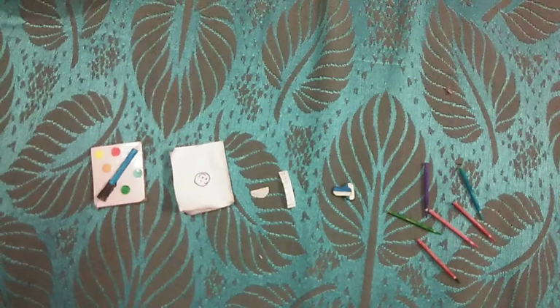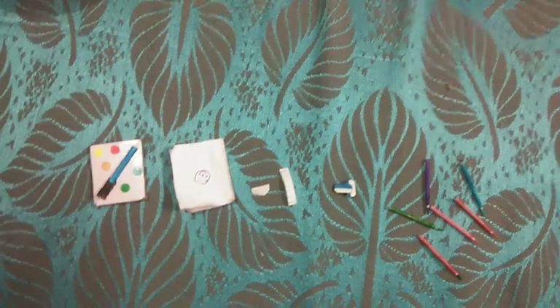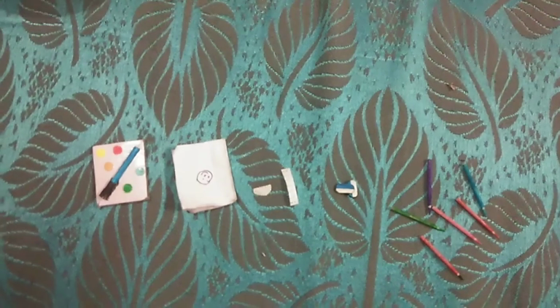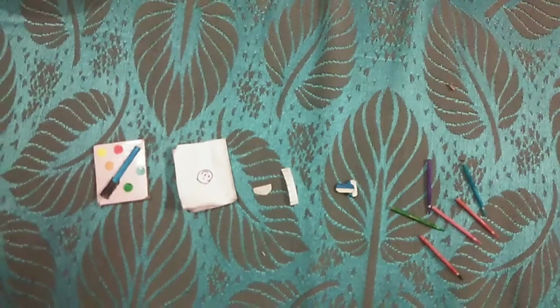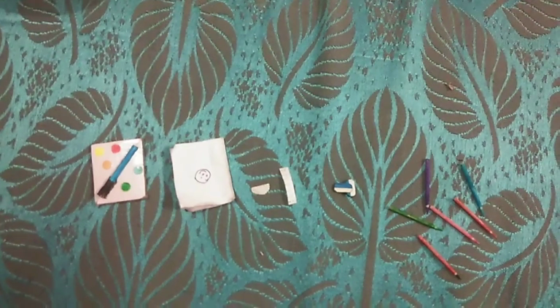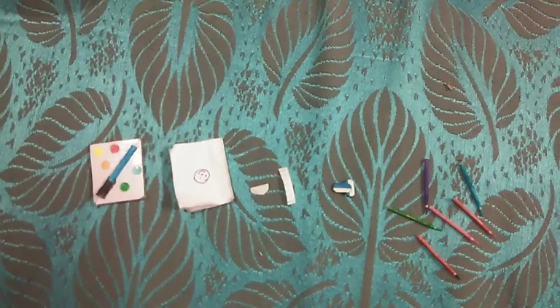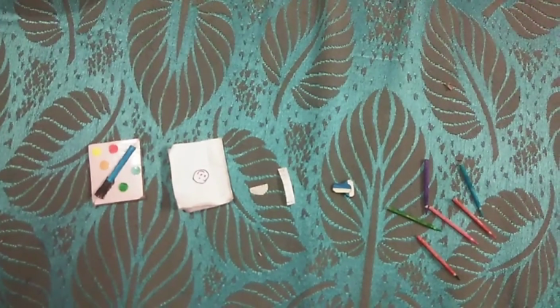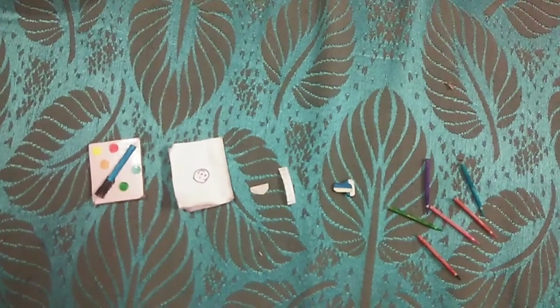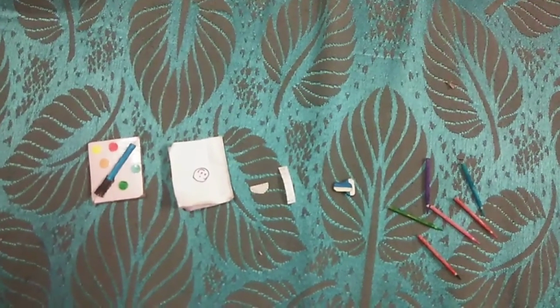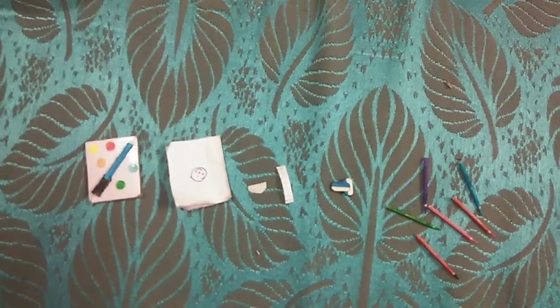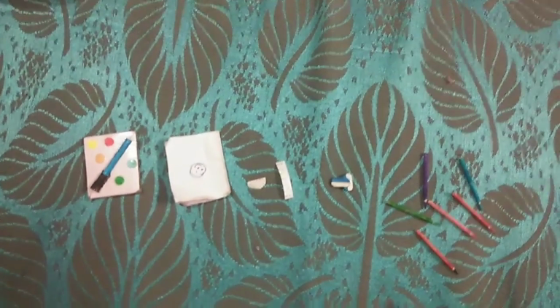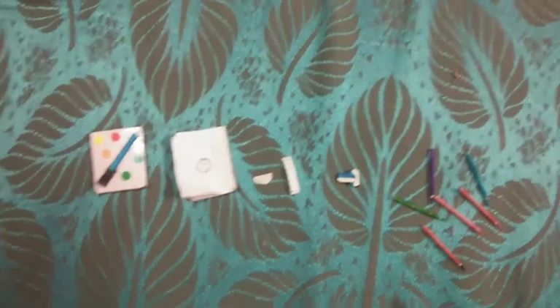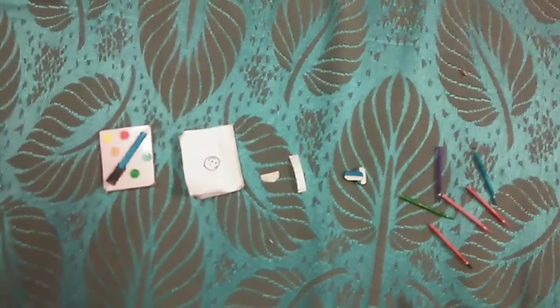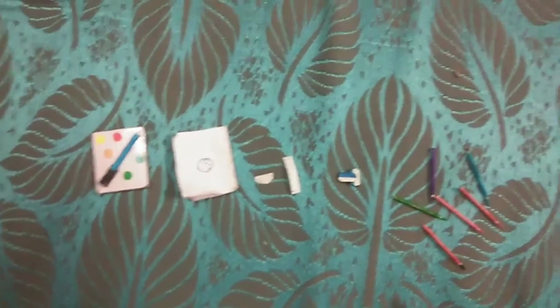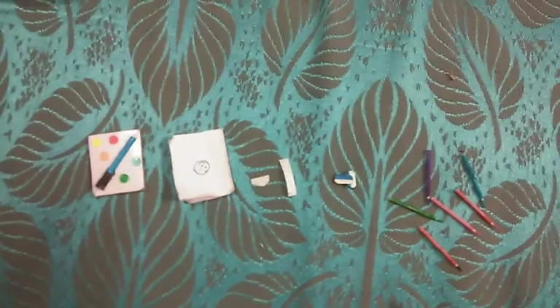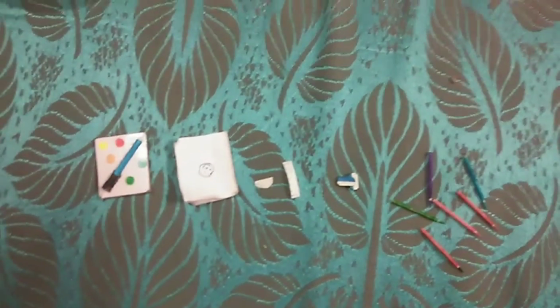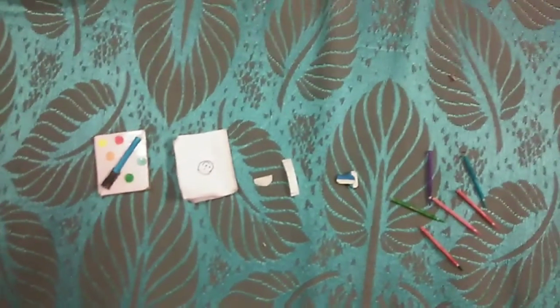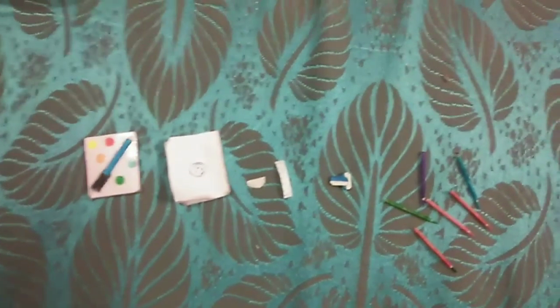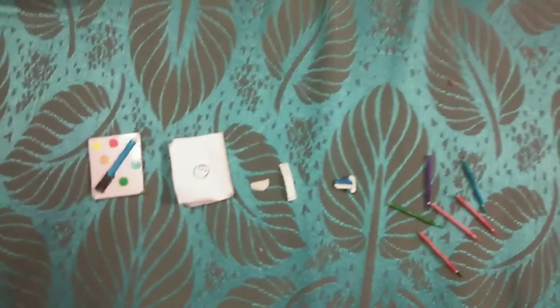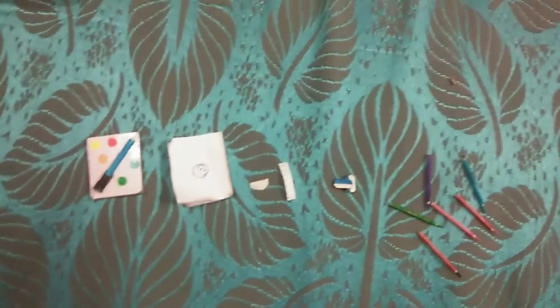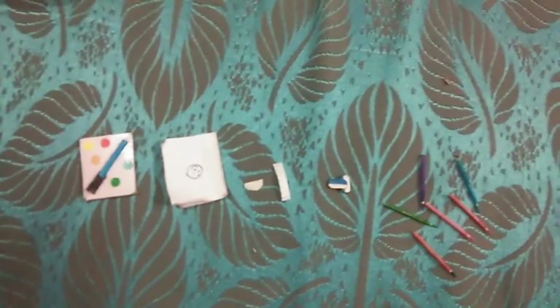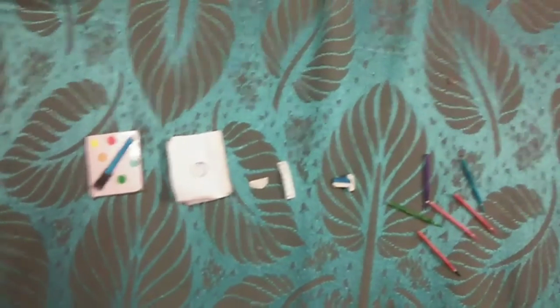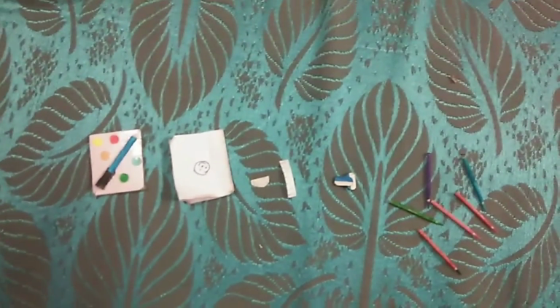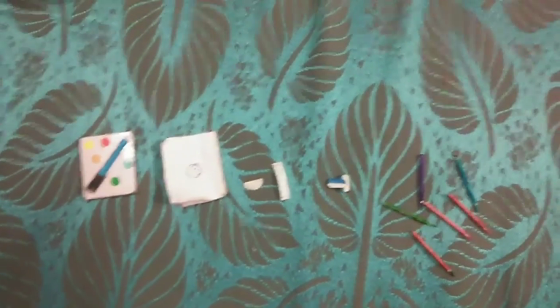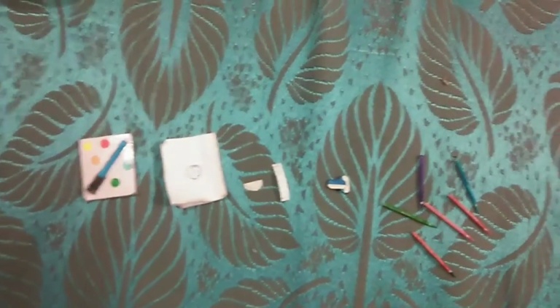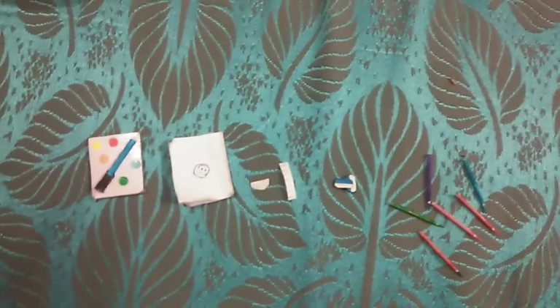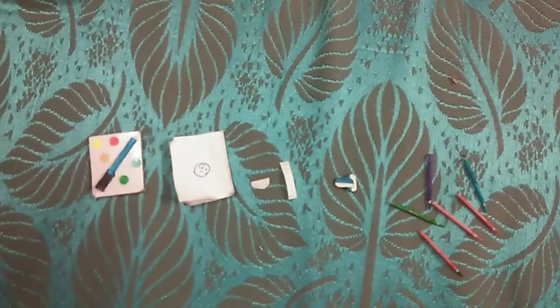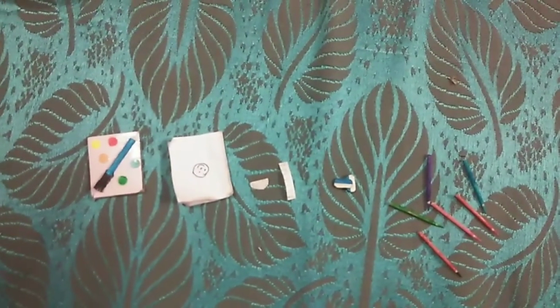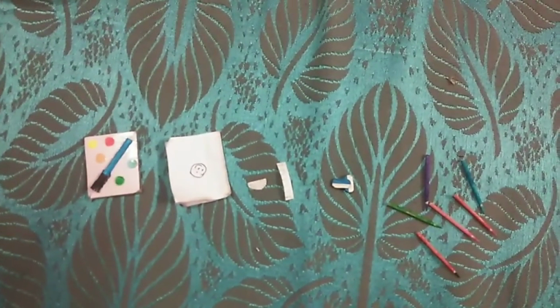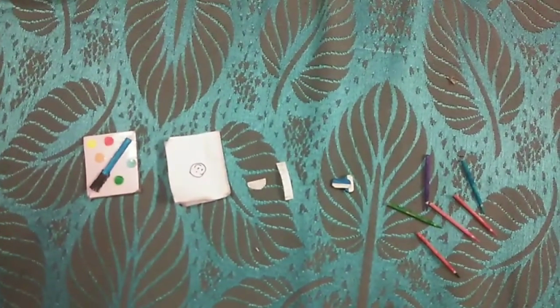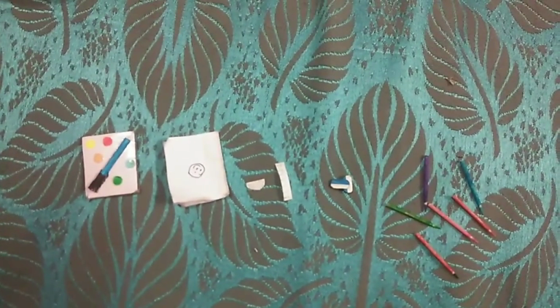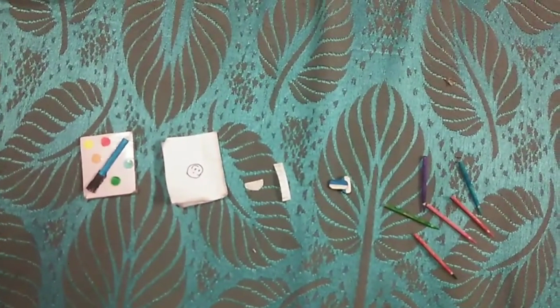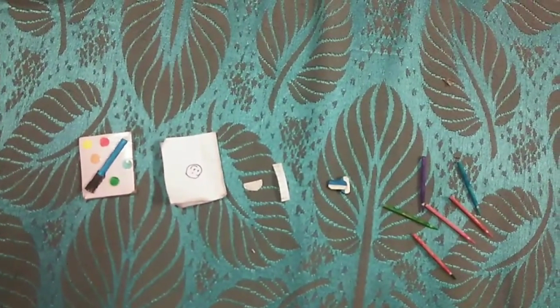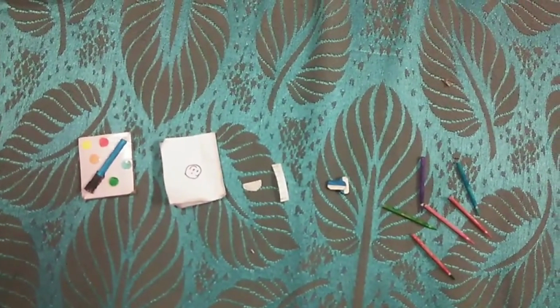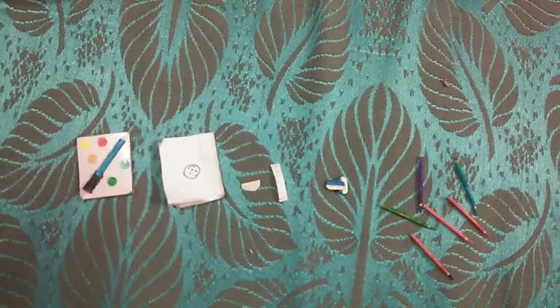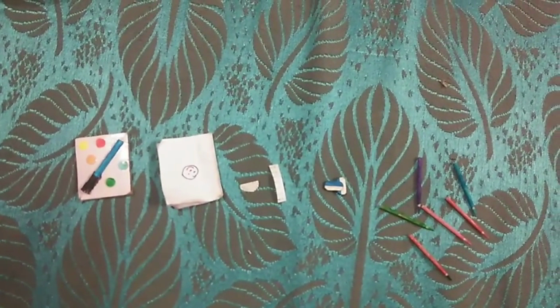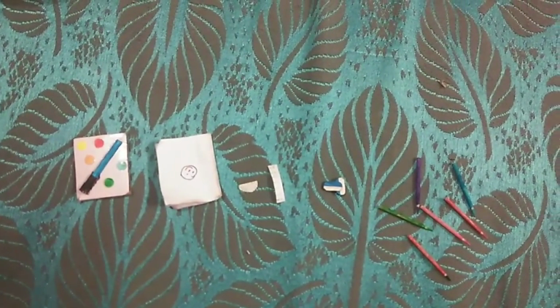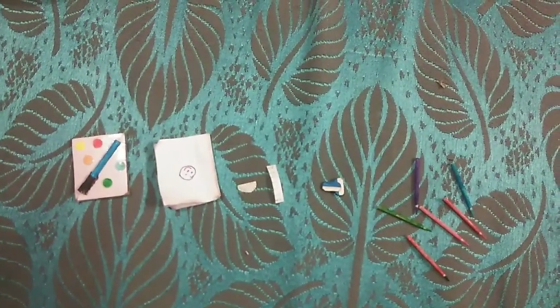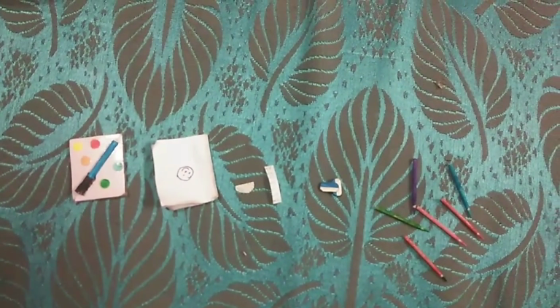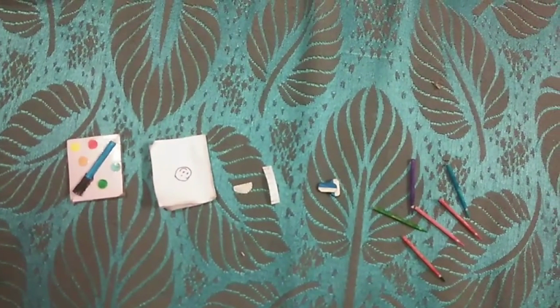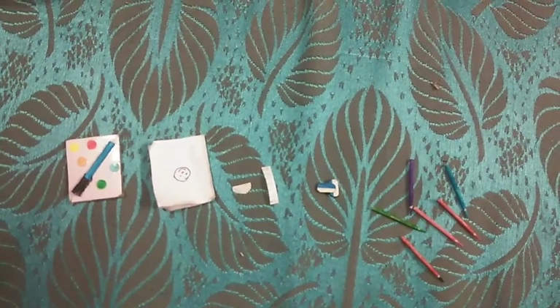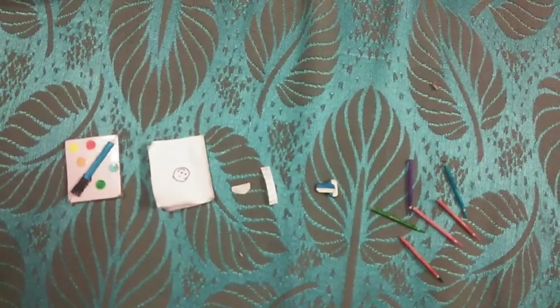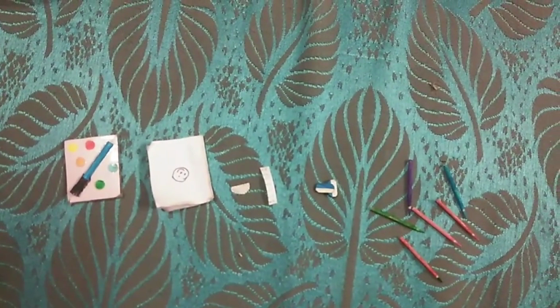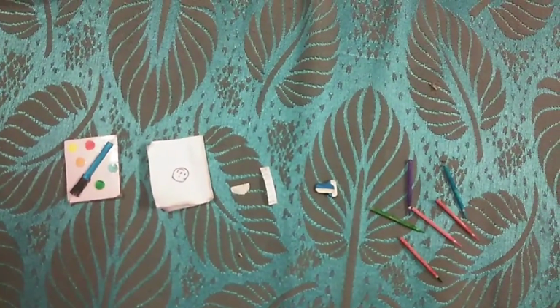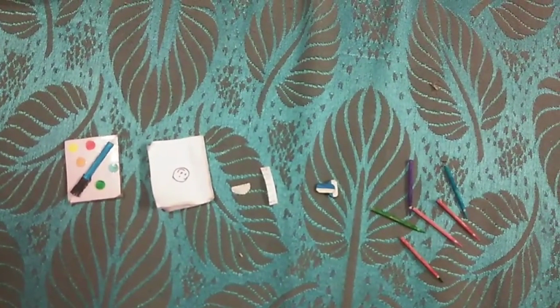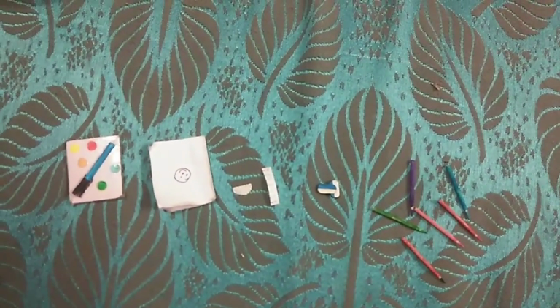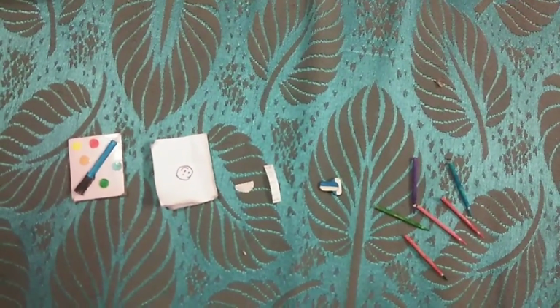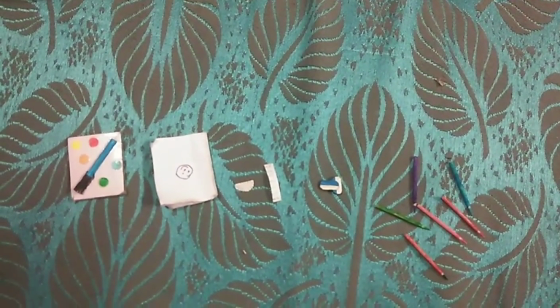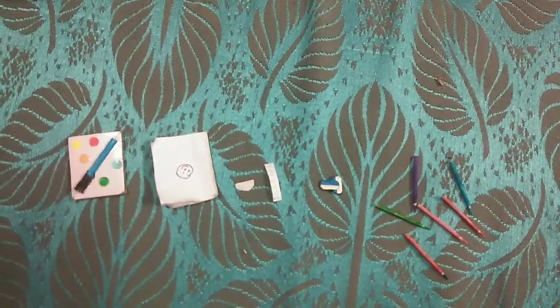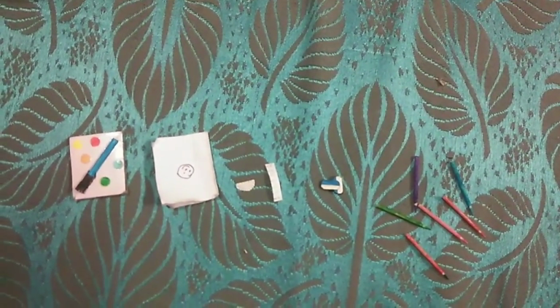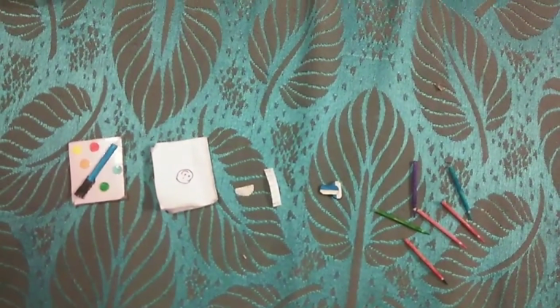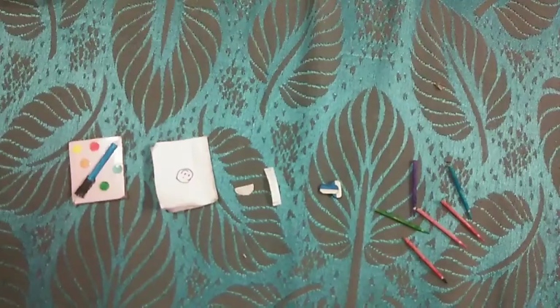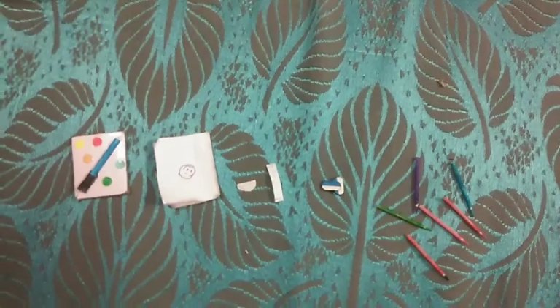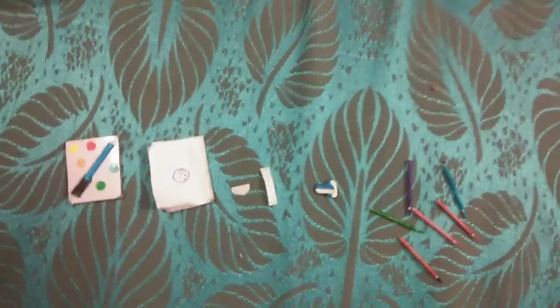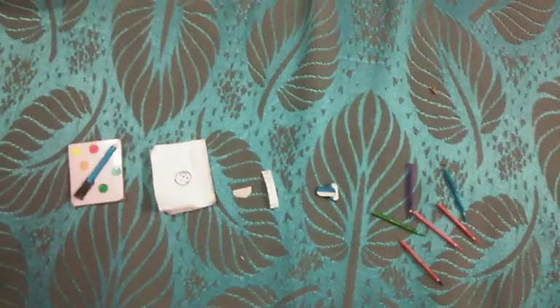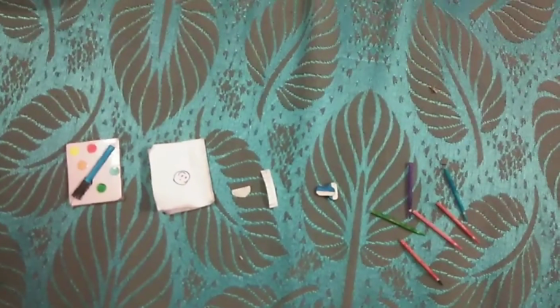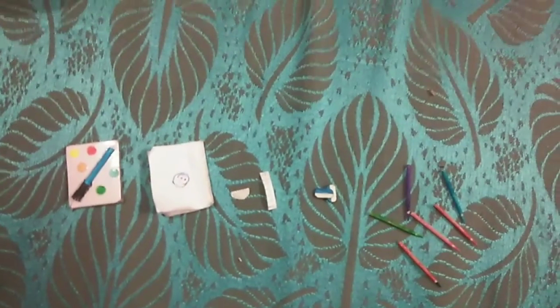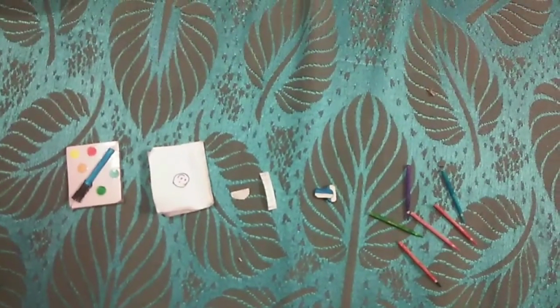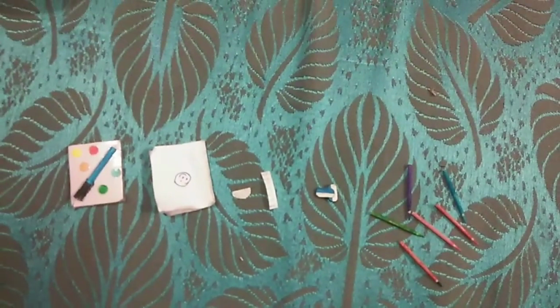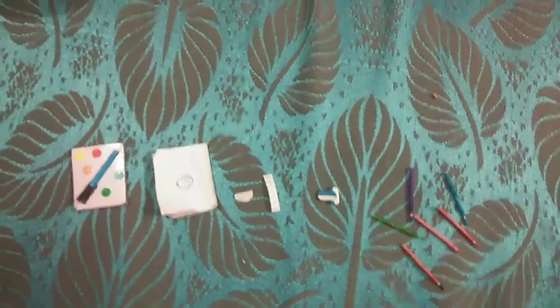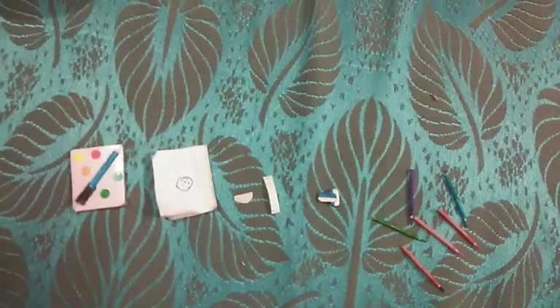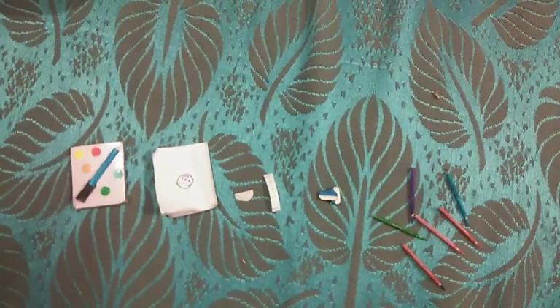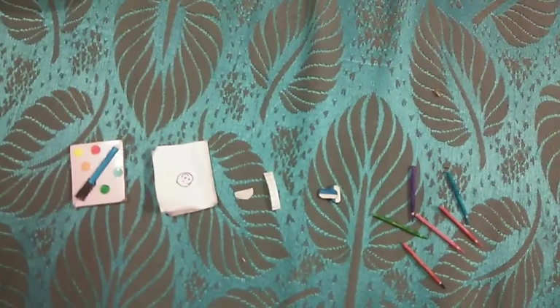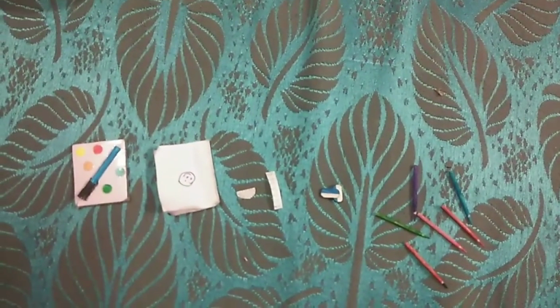In today's video, we are going to make a miniature doll's stationery items. So let's start our video.